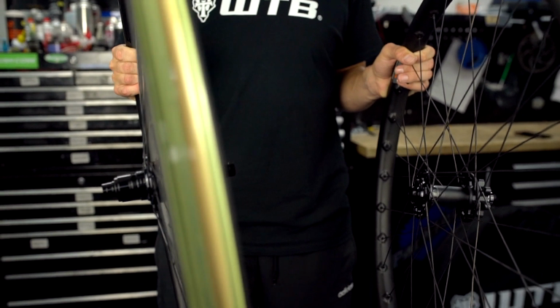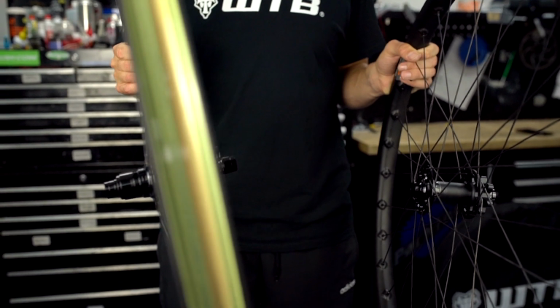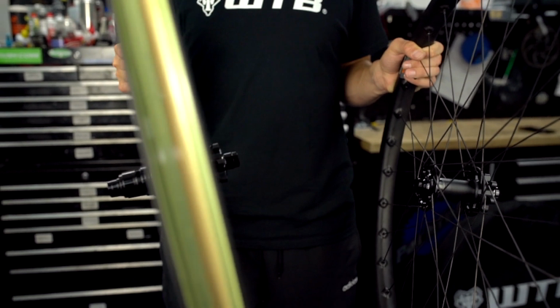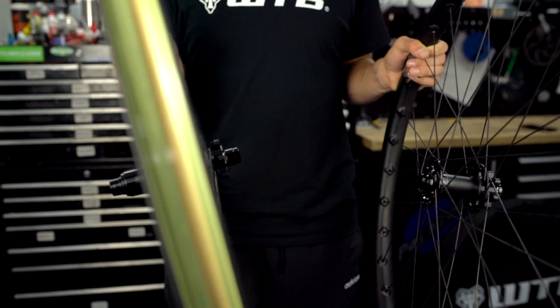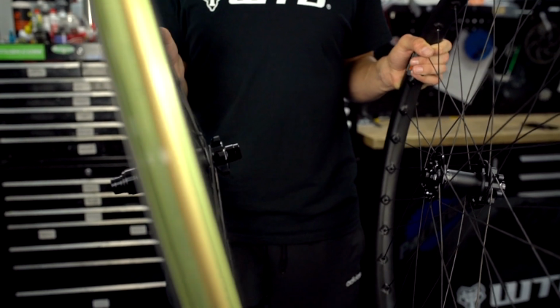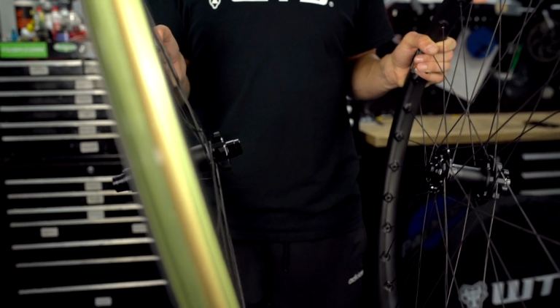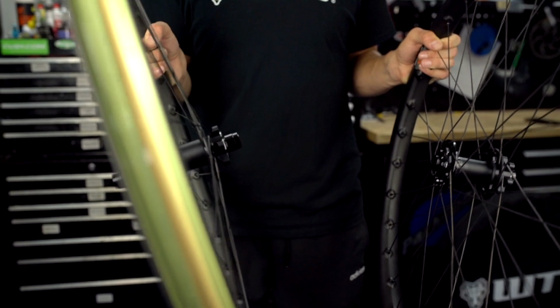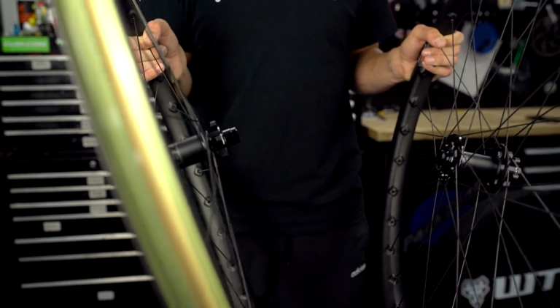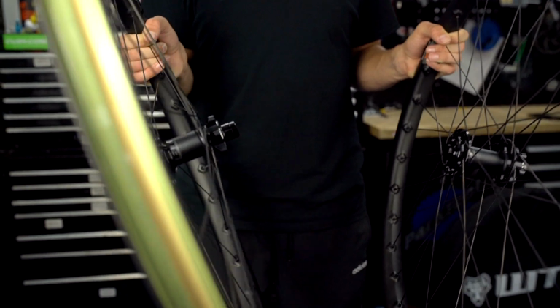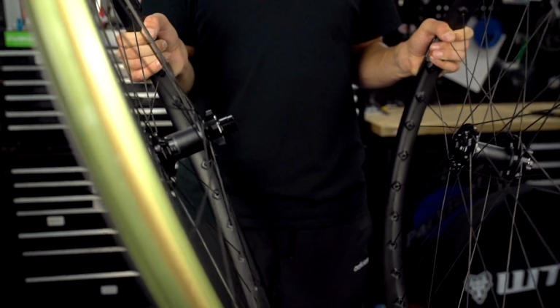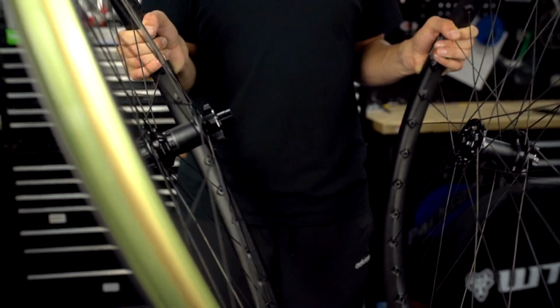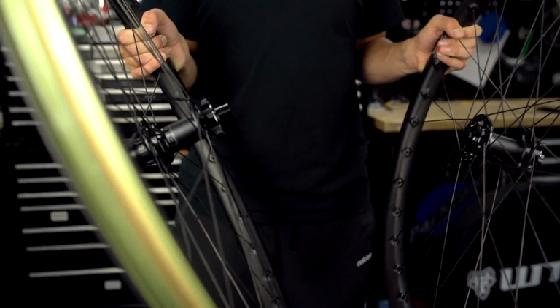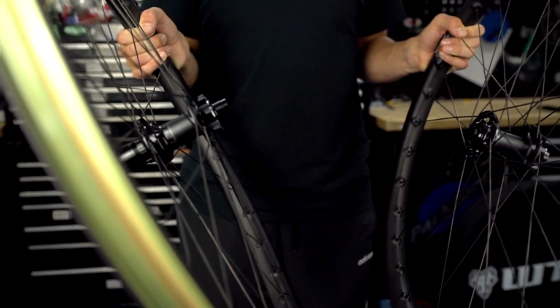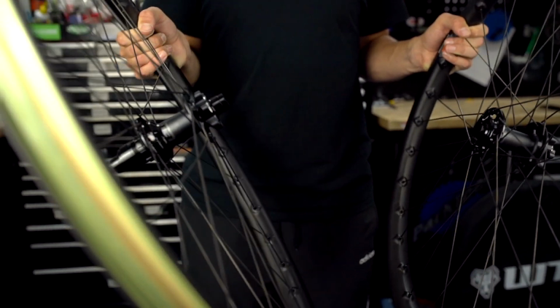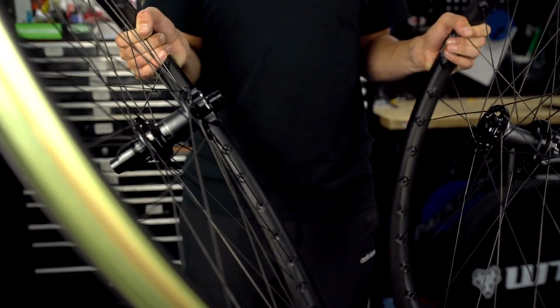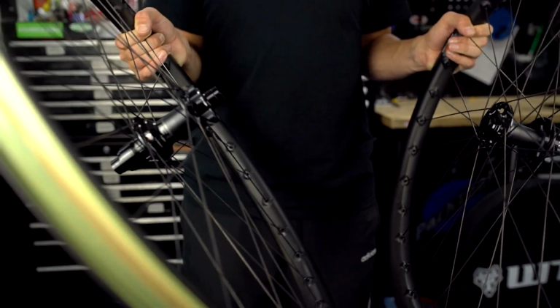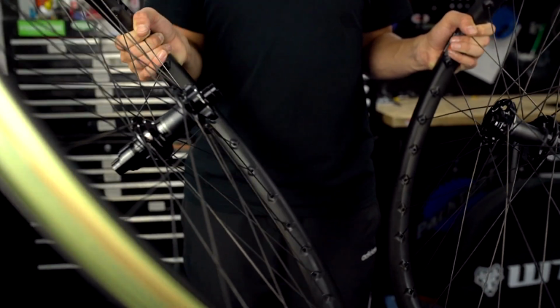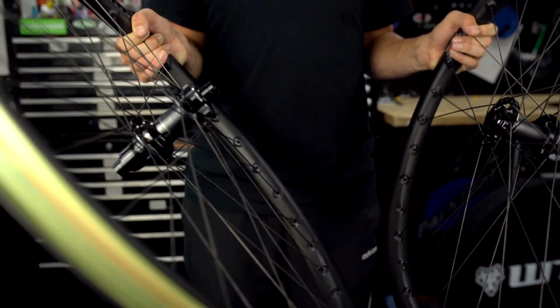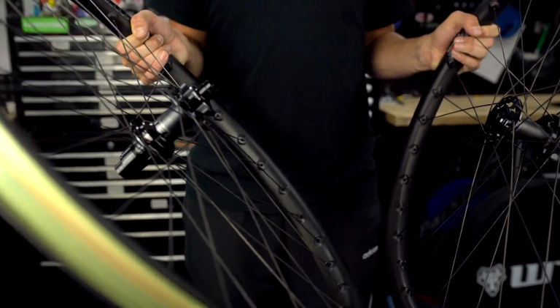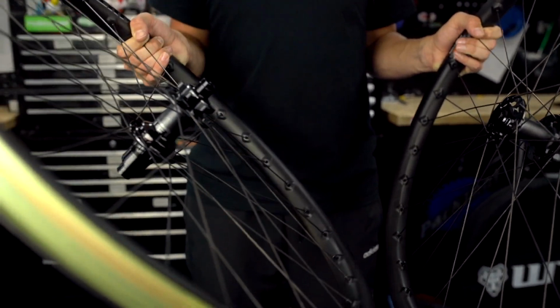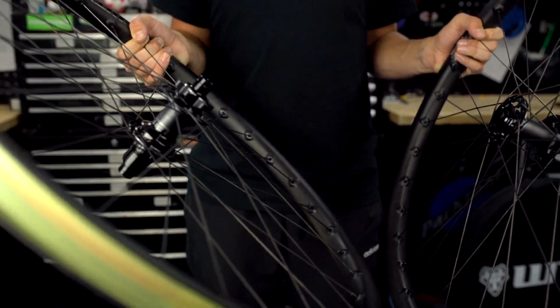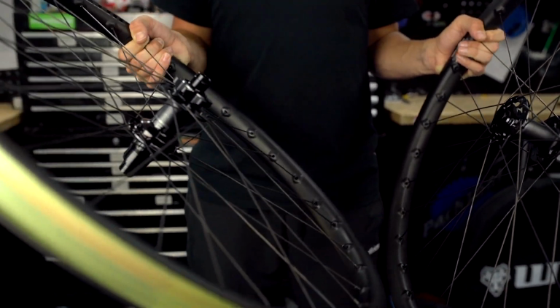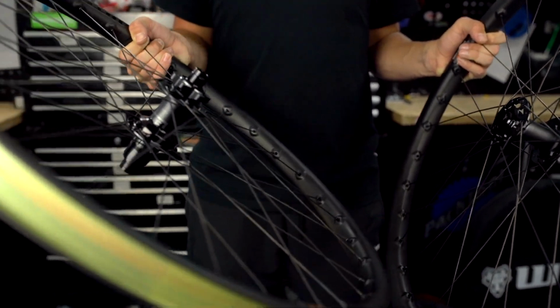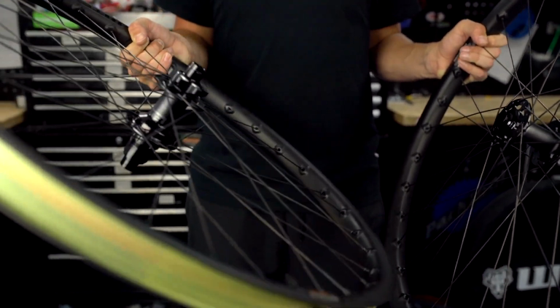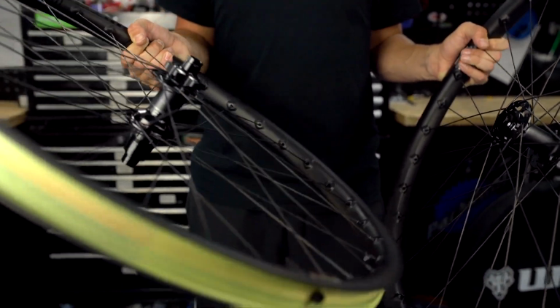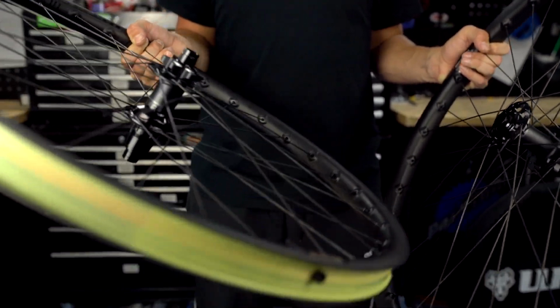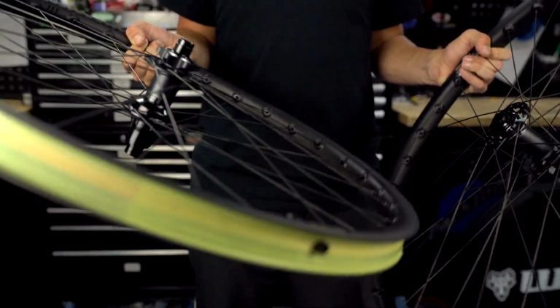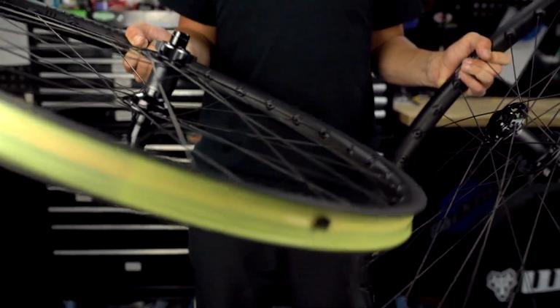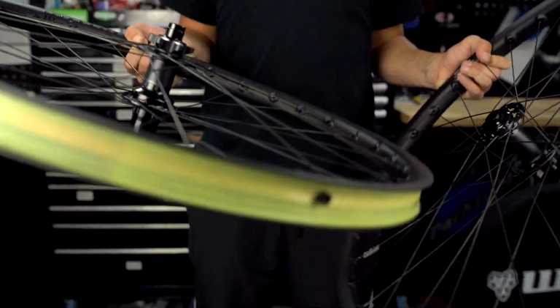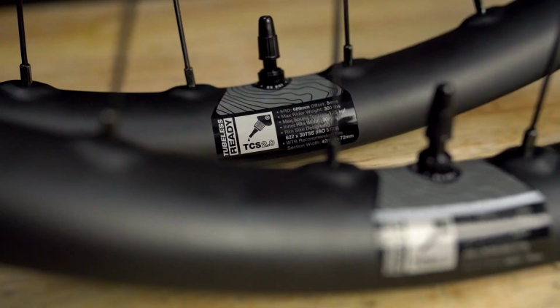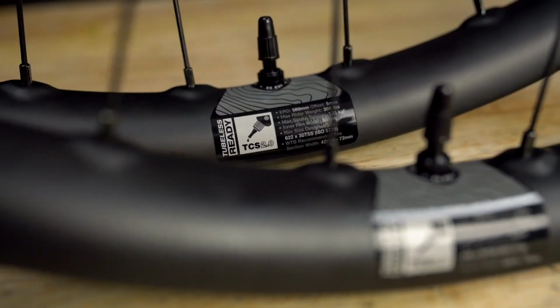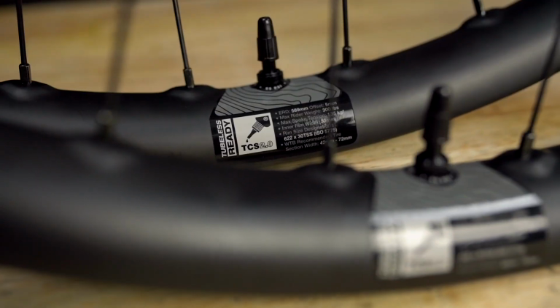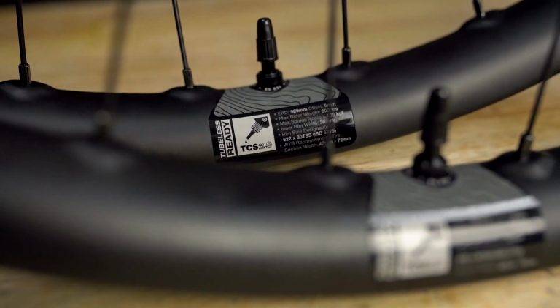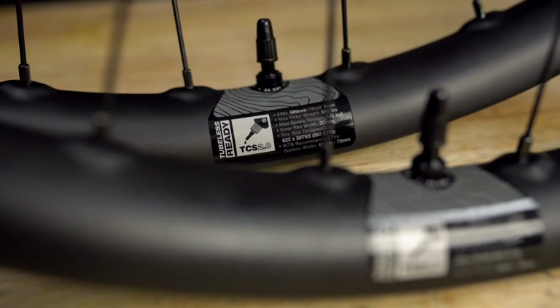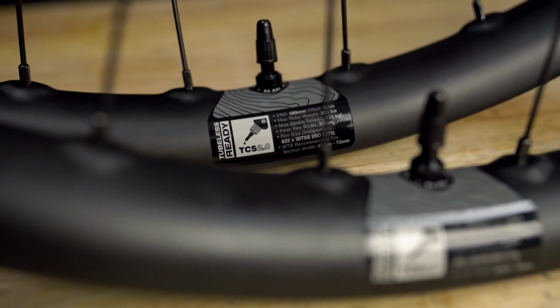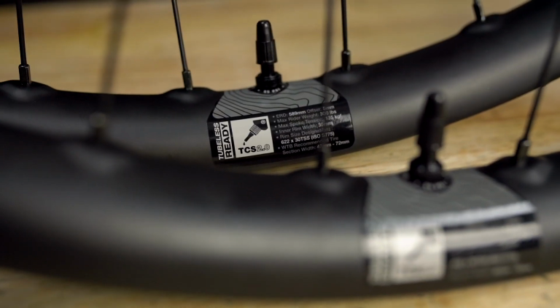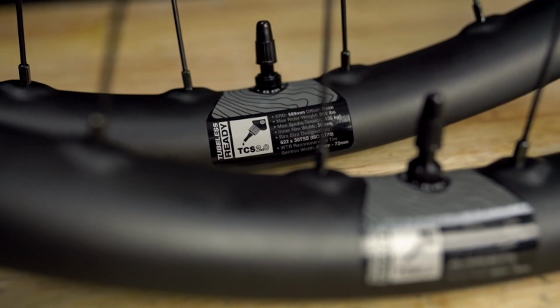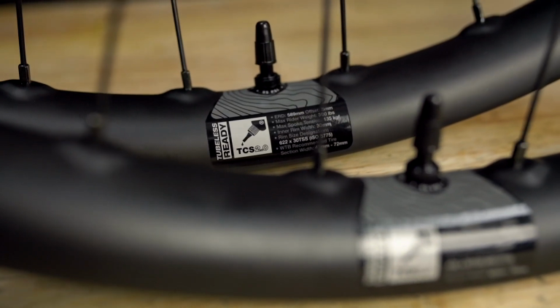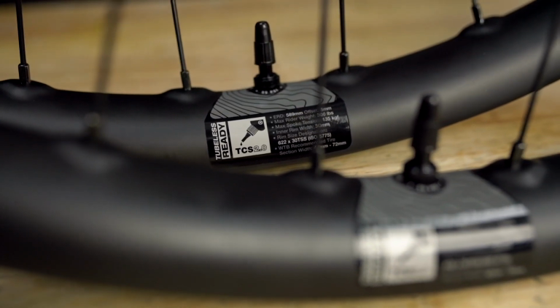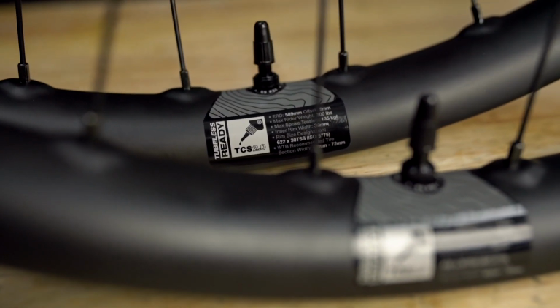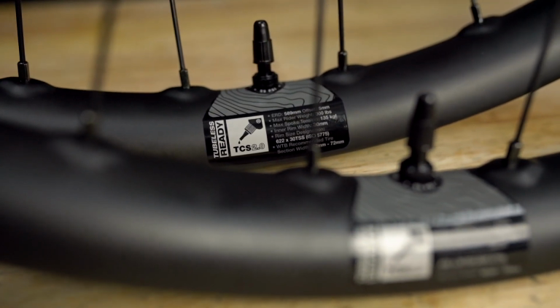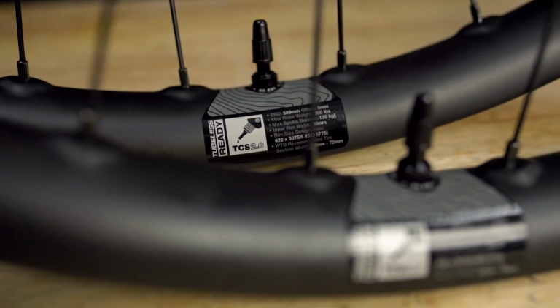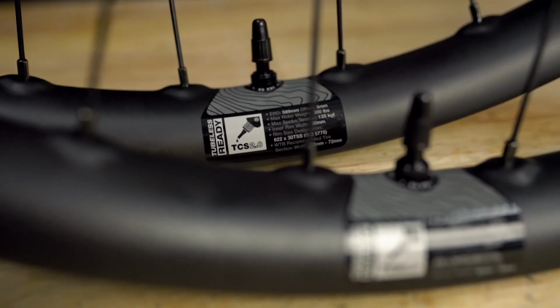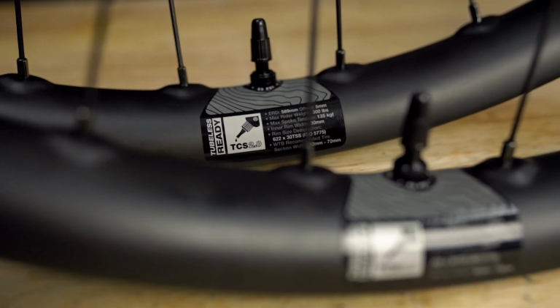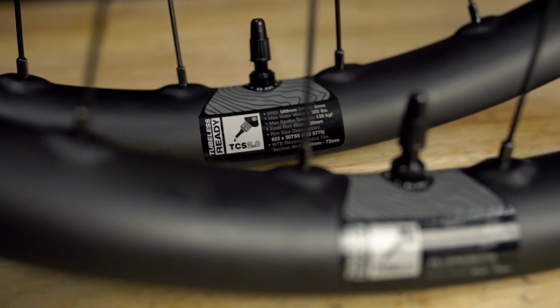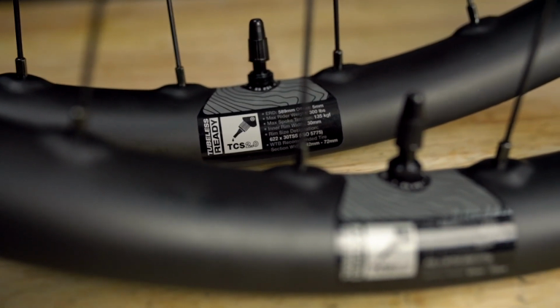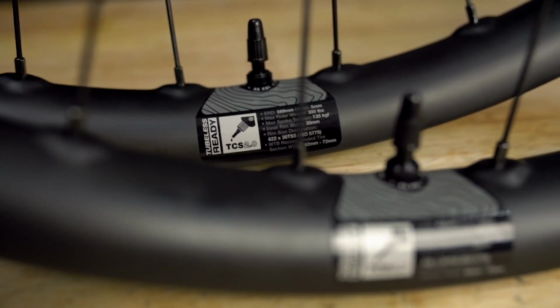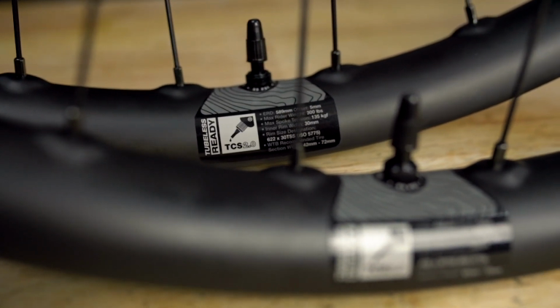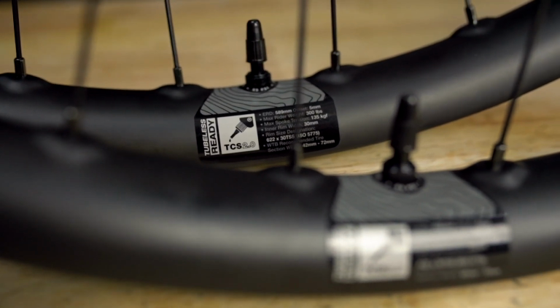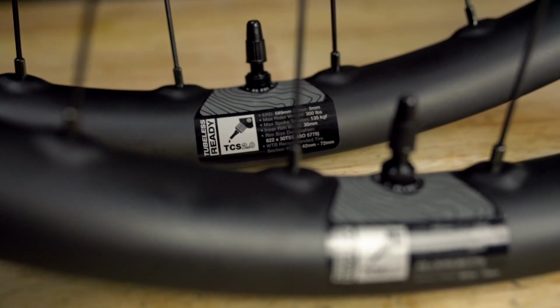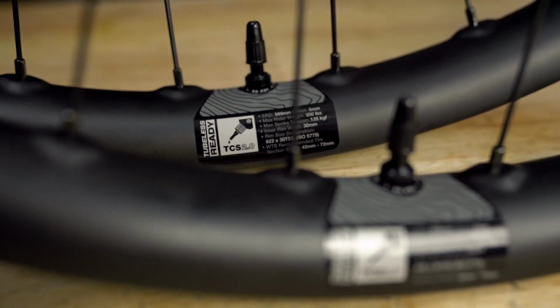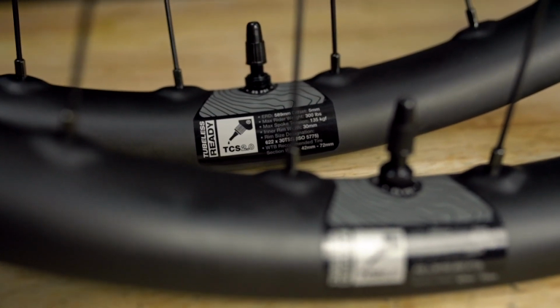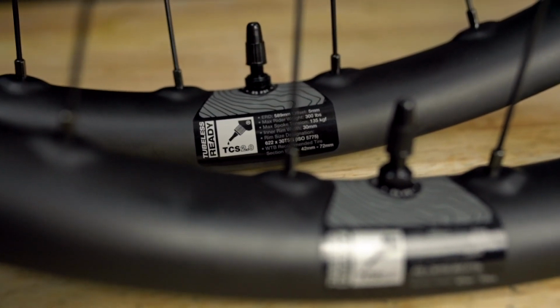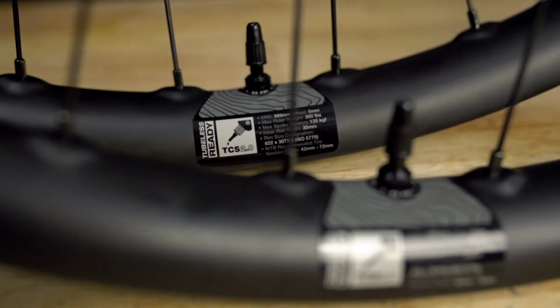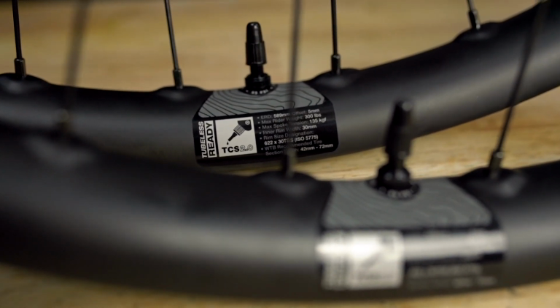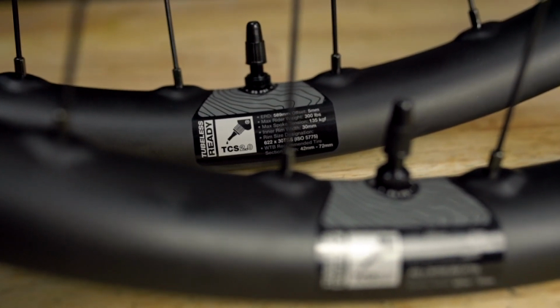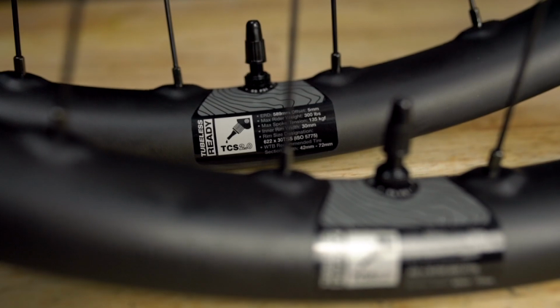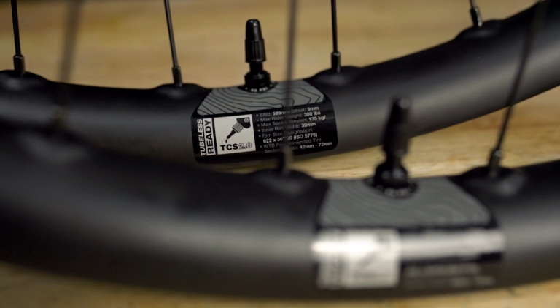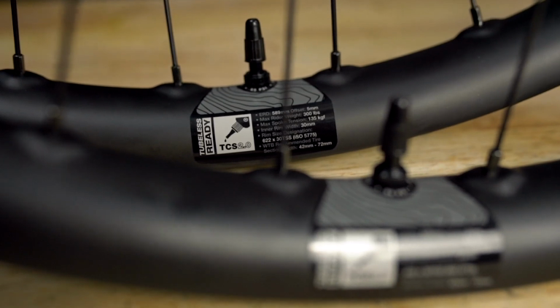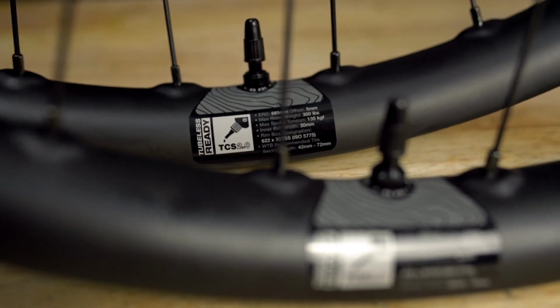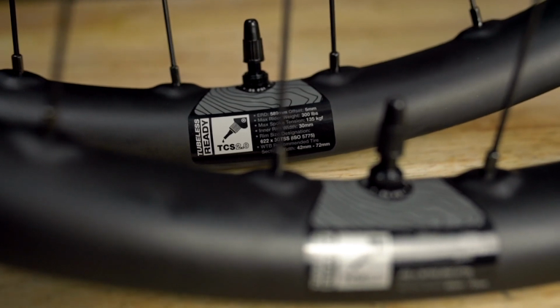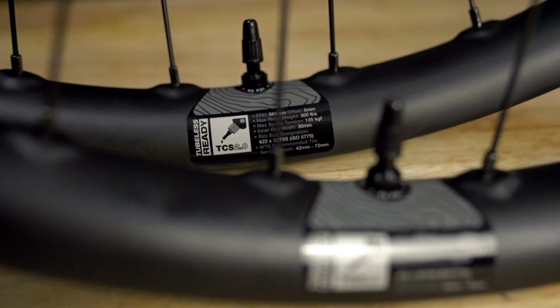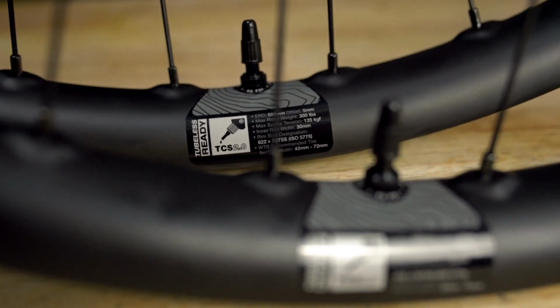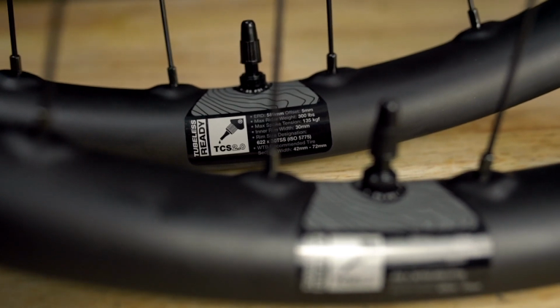You can check your rims for tubeless compatibility by looking for the TCS logo. If you see the logo you'll just need to tape it up and you're good to go.